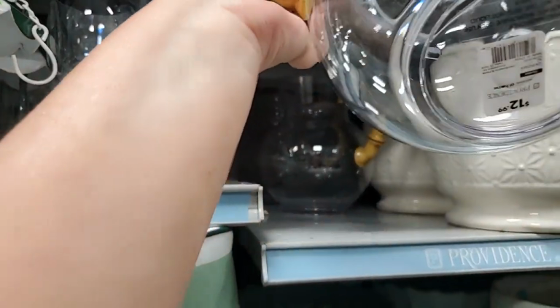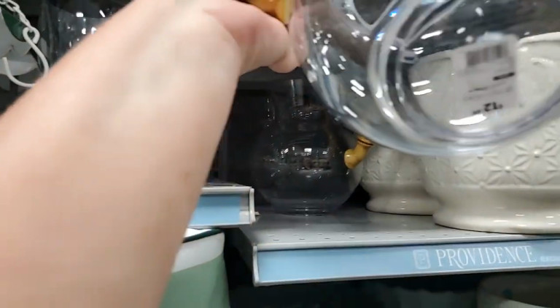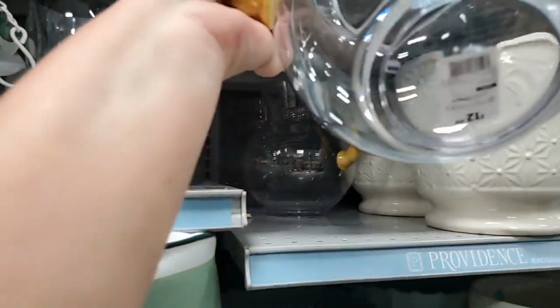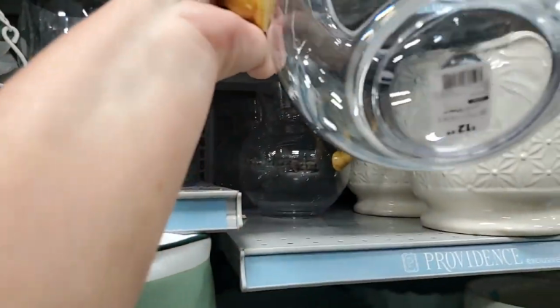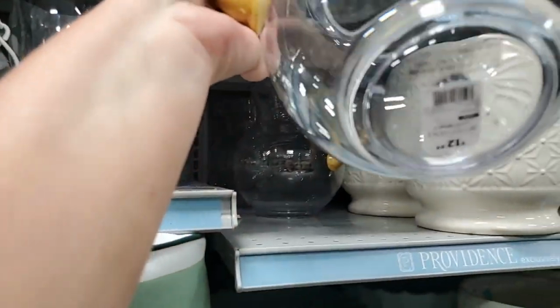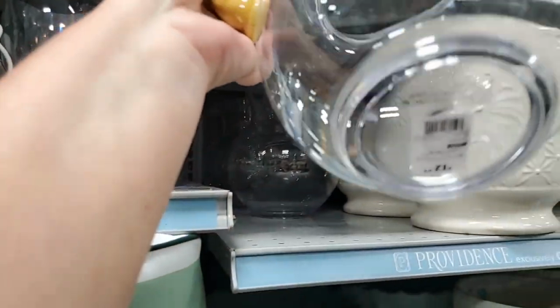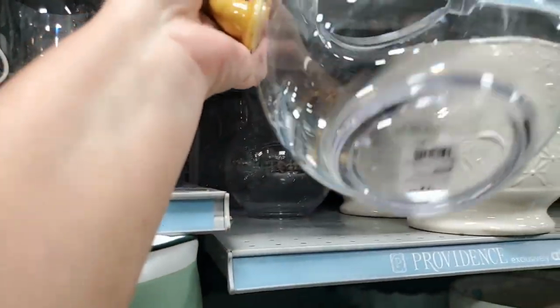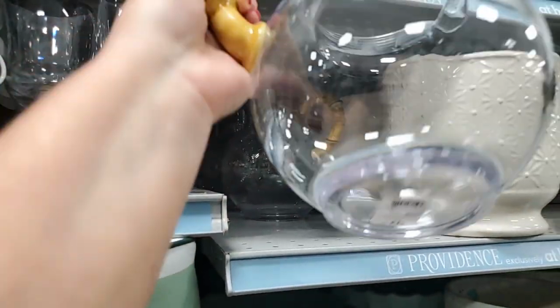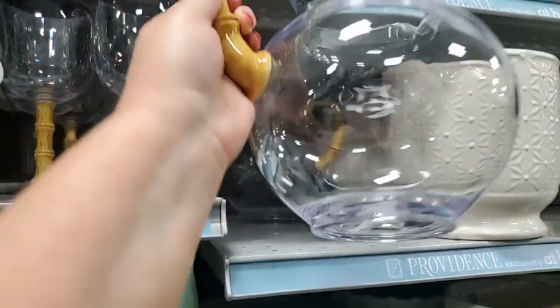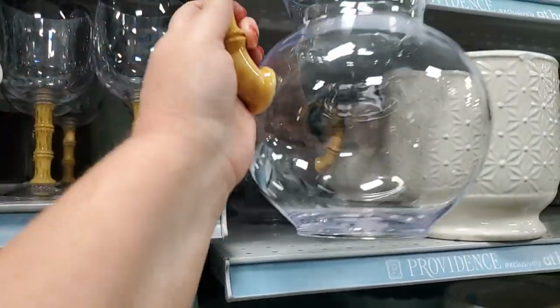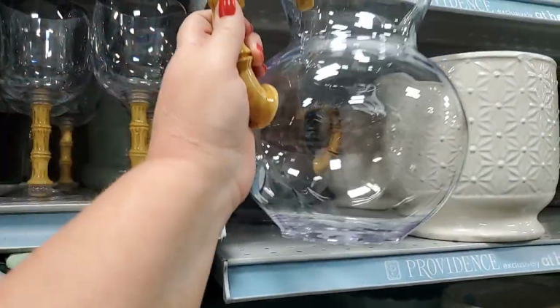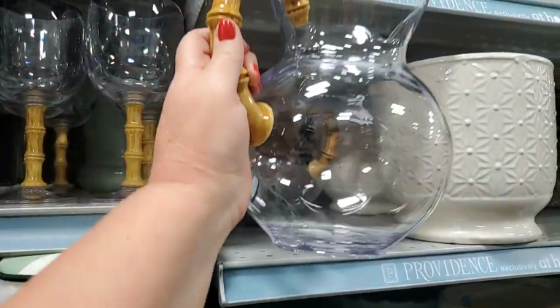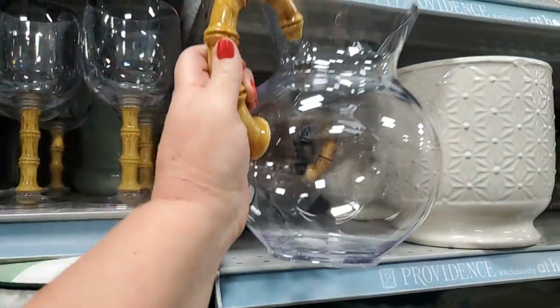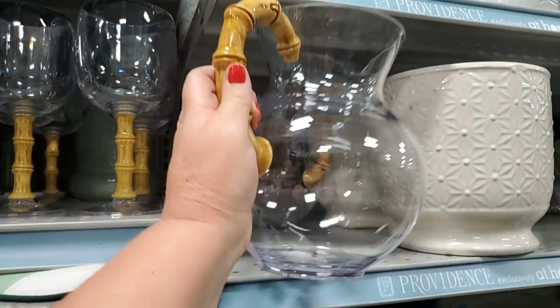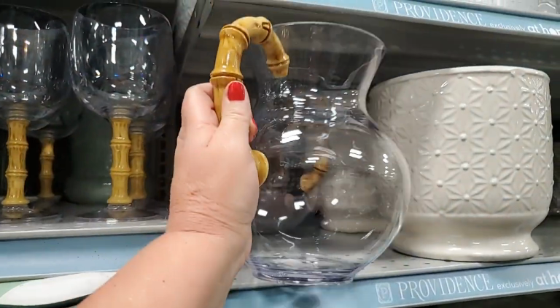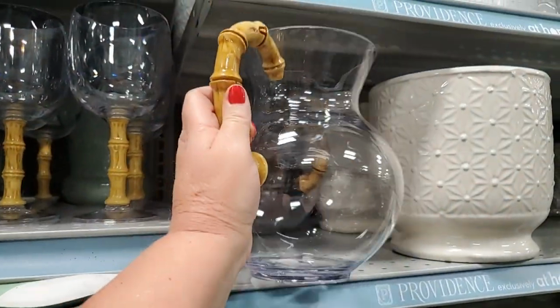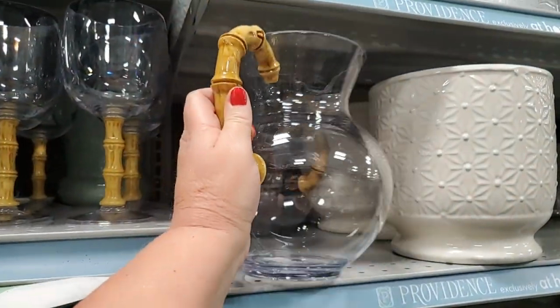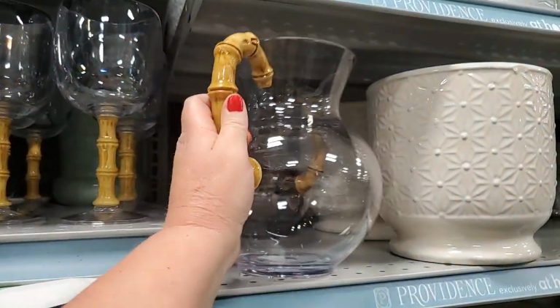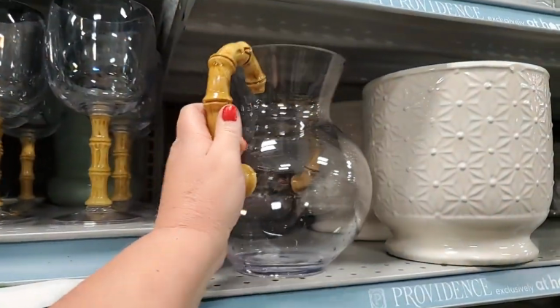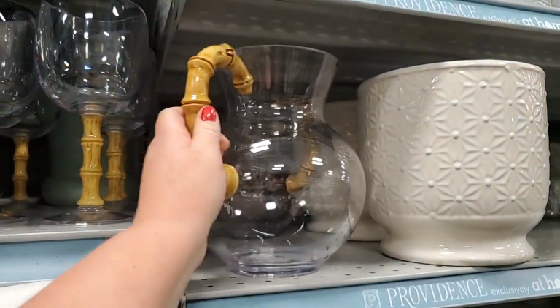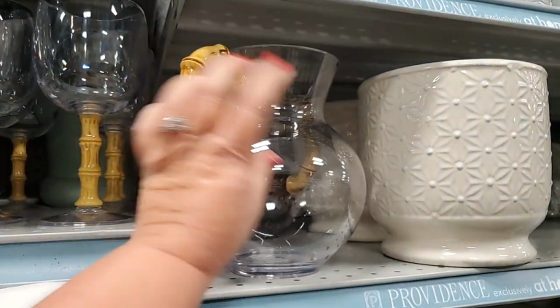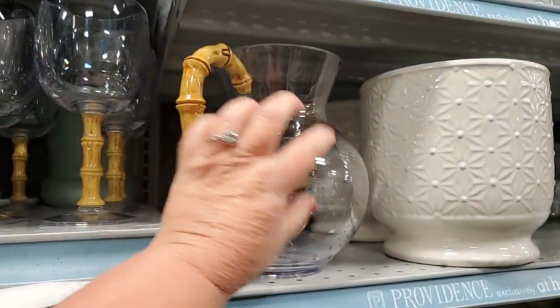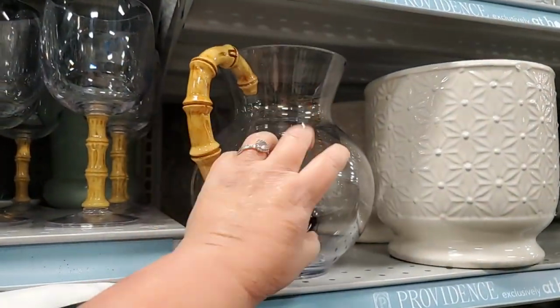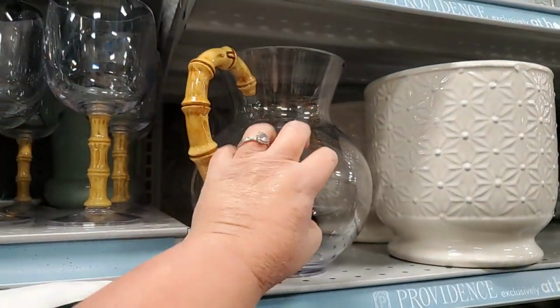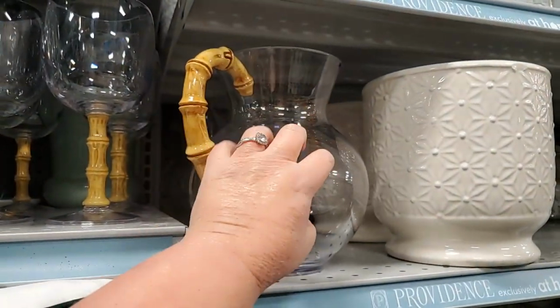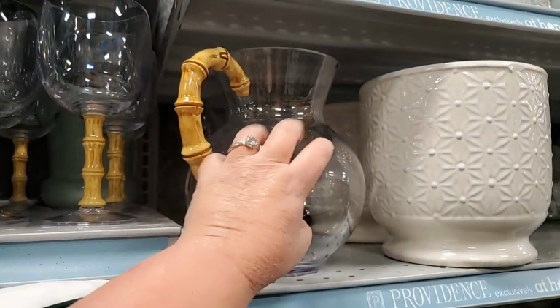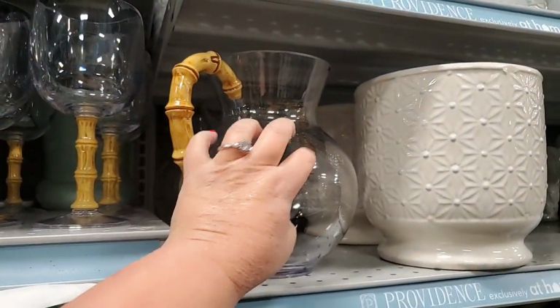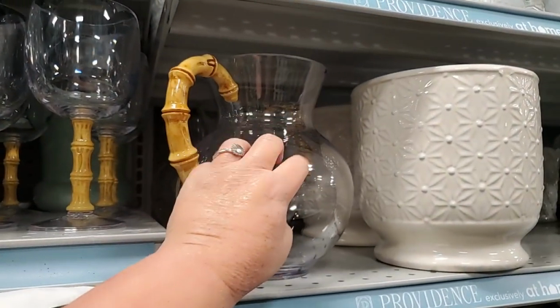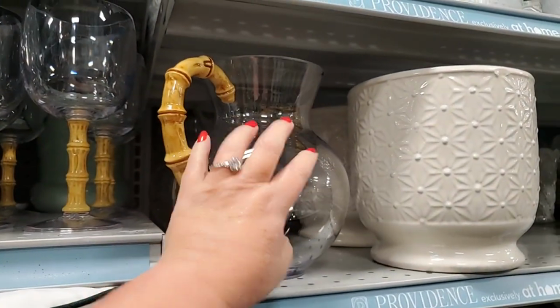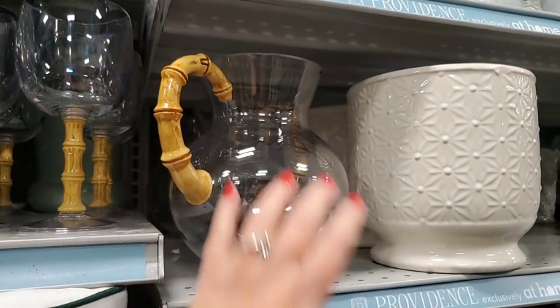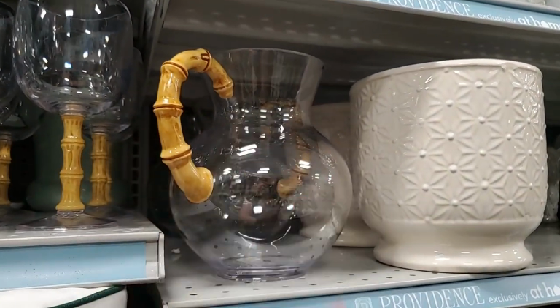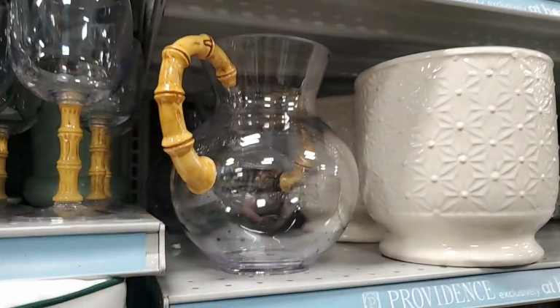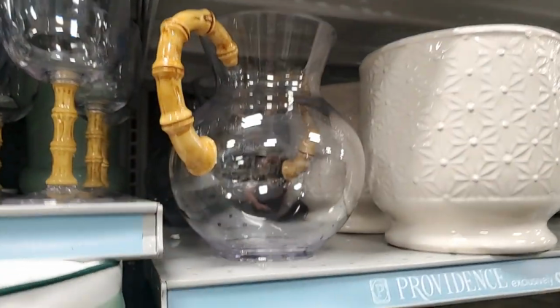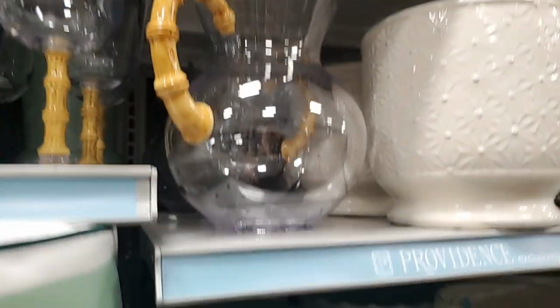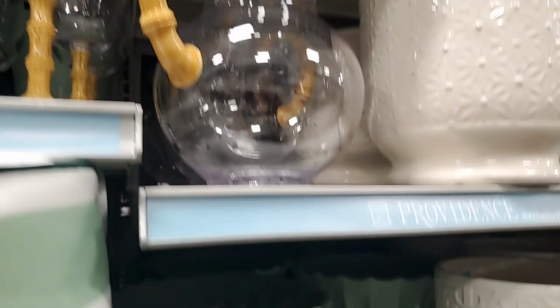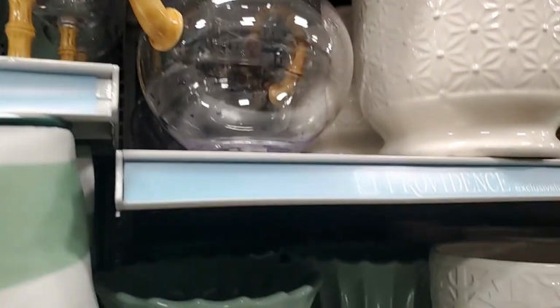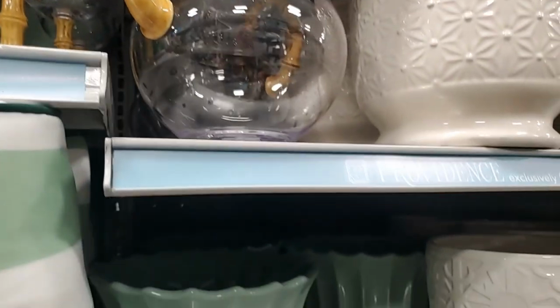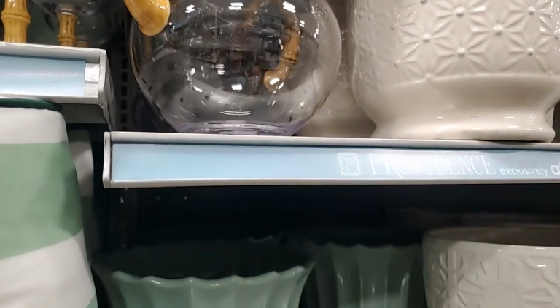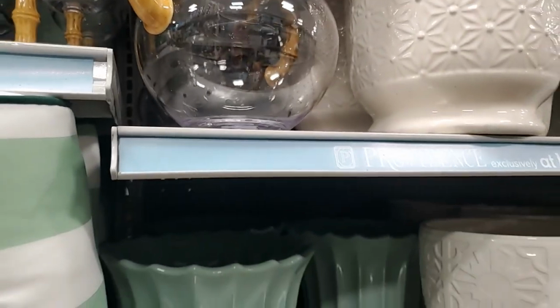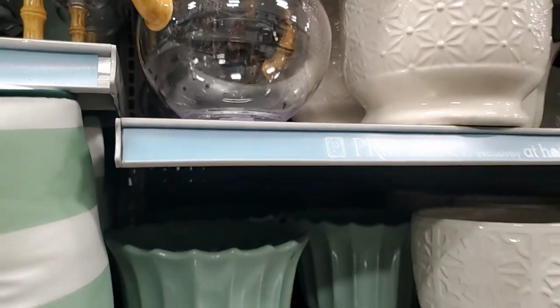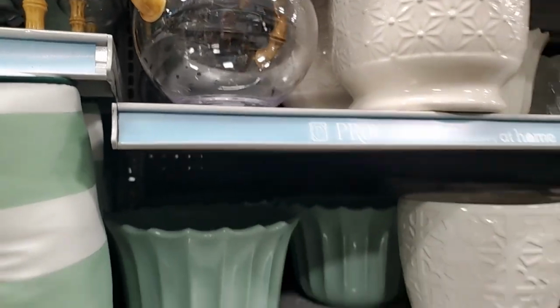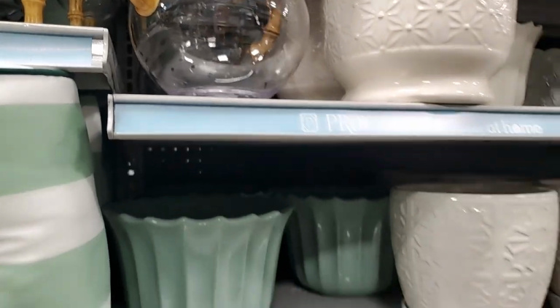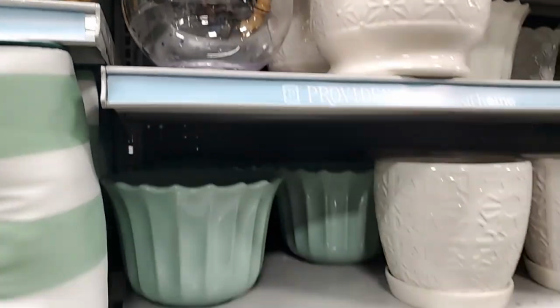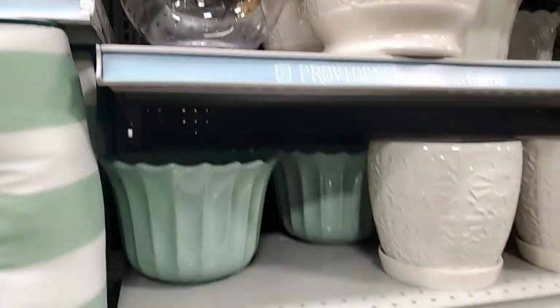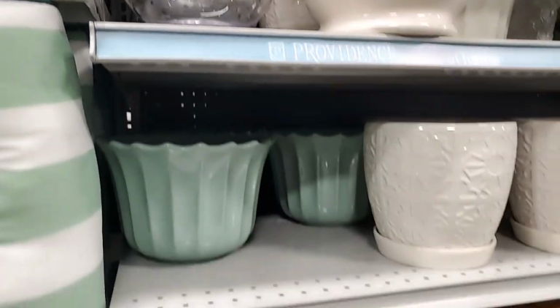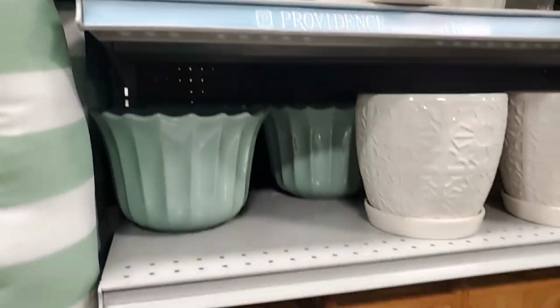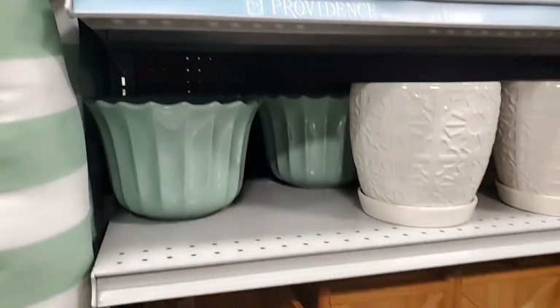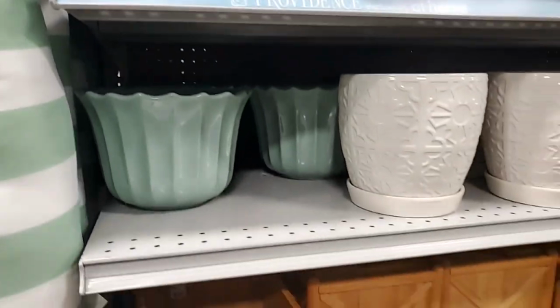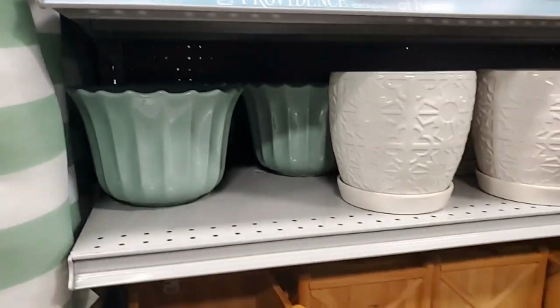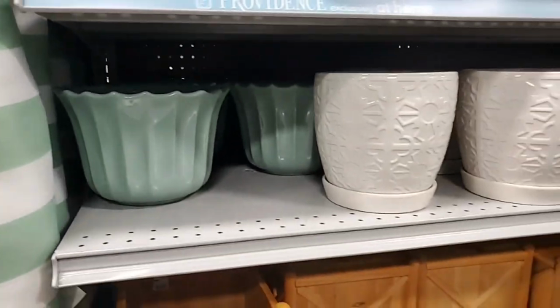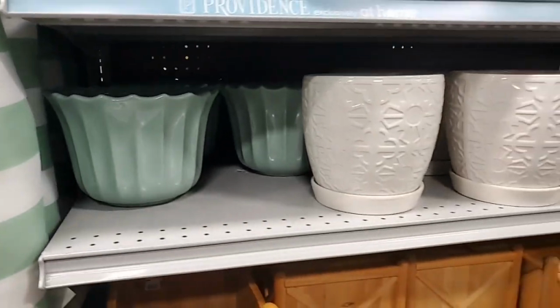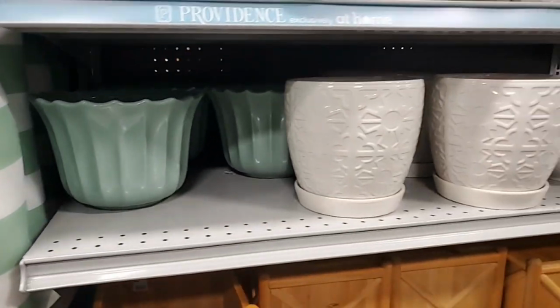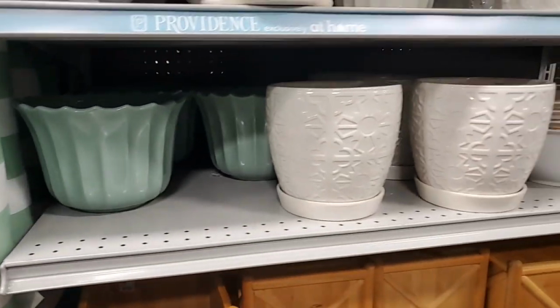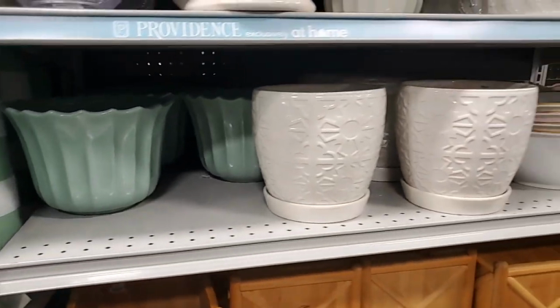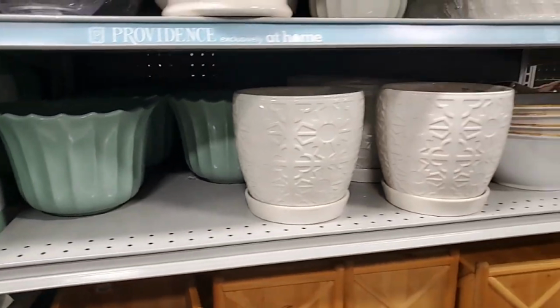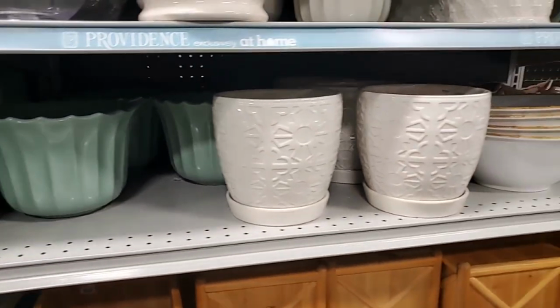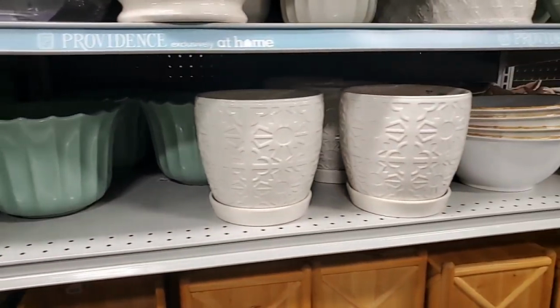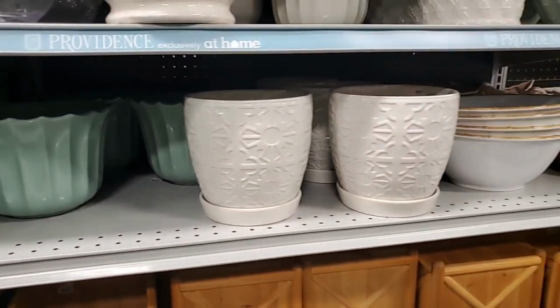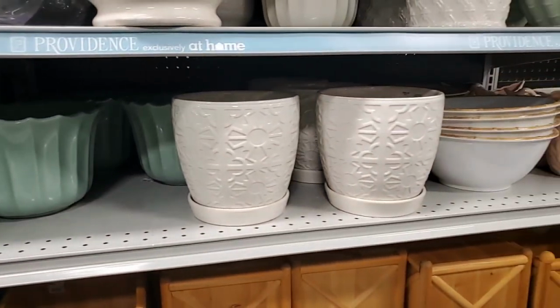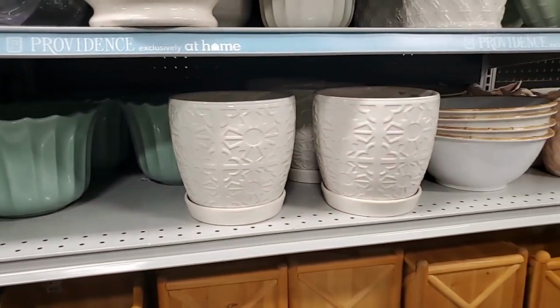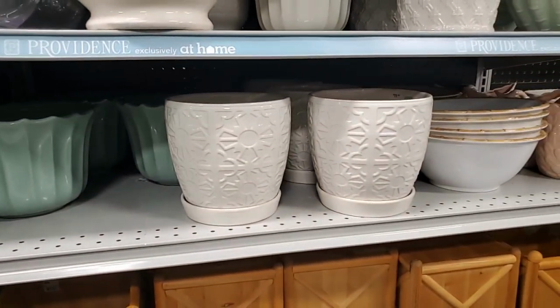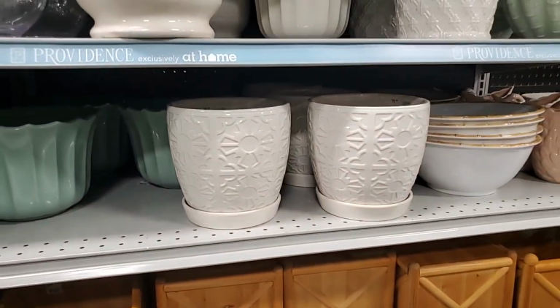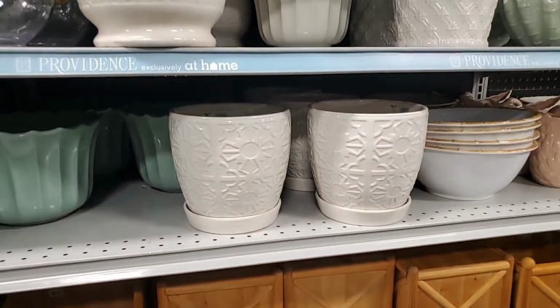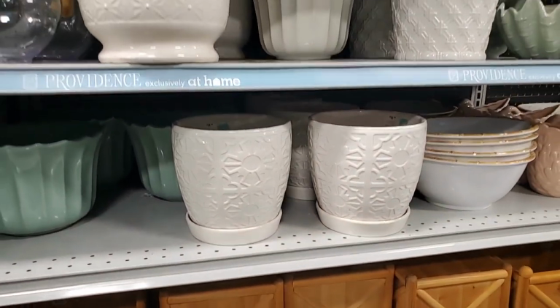$12.99 - I love that it's acrylic so no worries about it breaking.